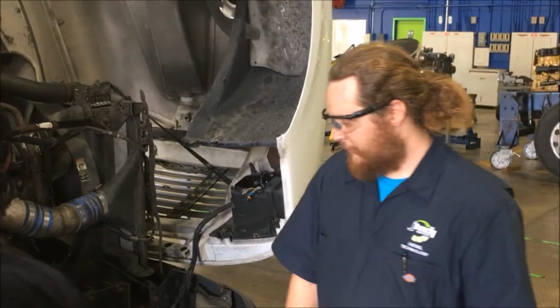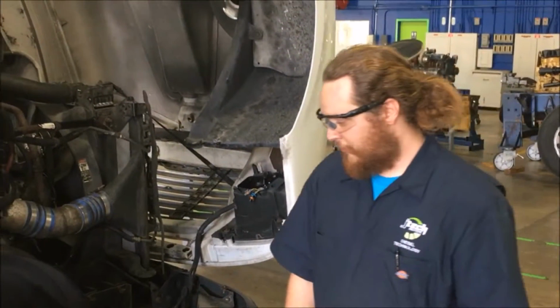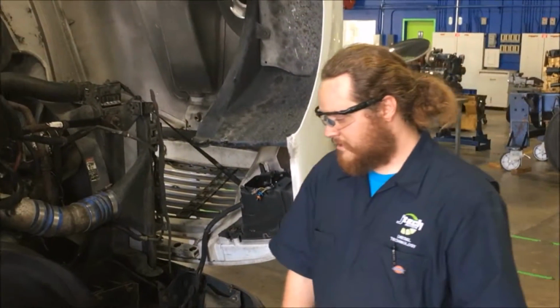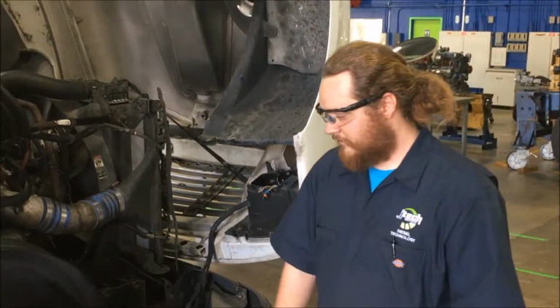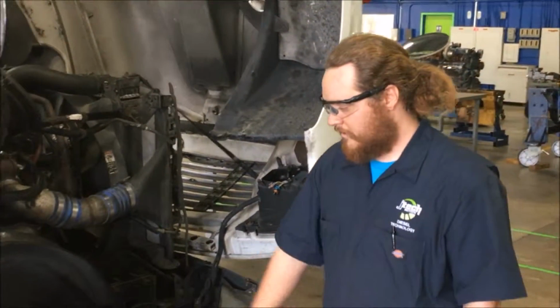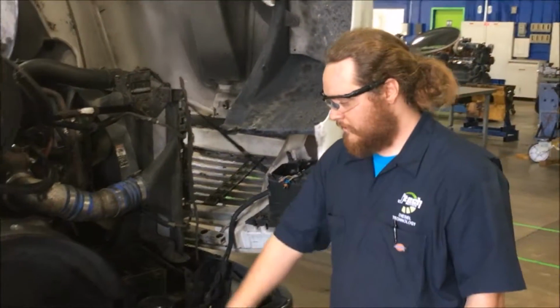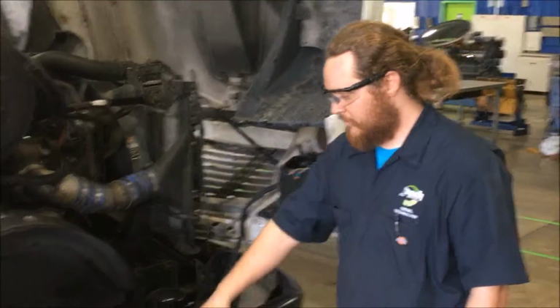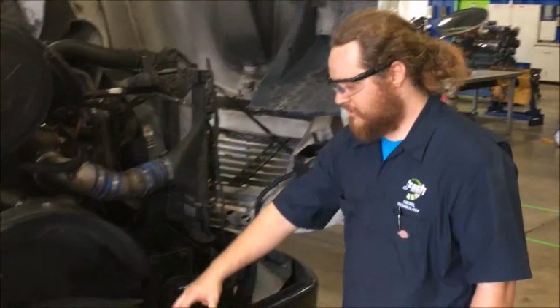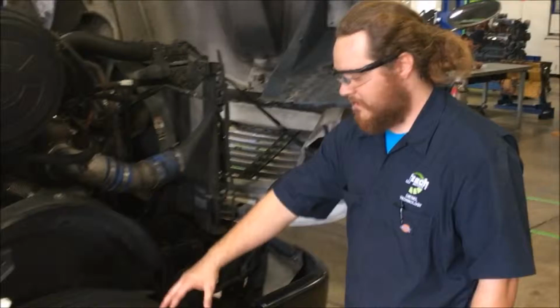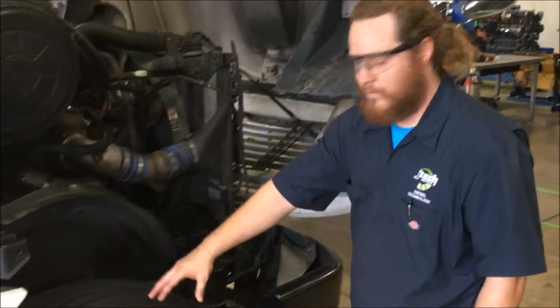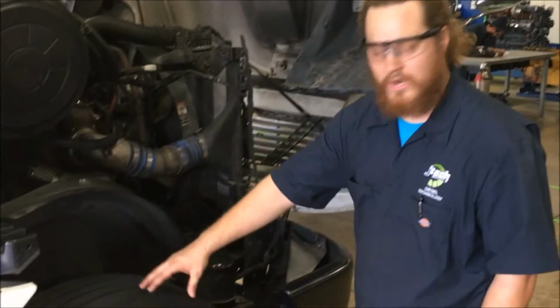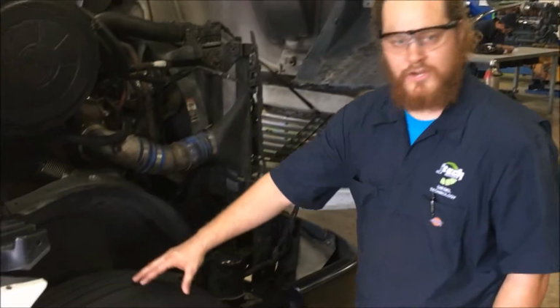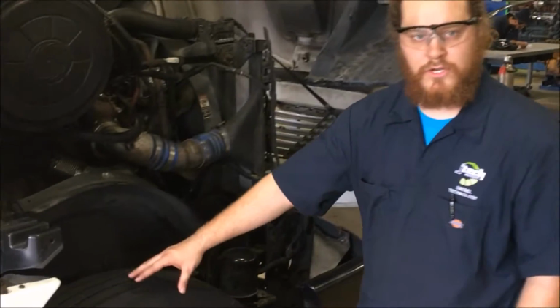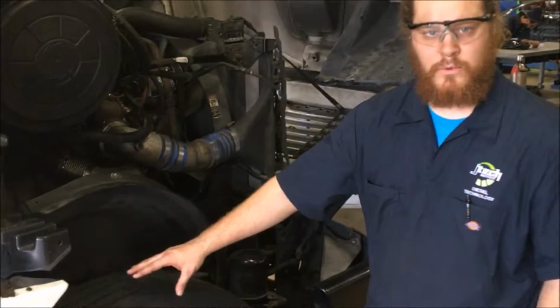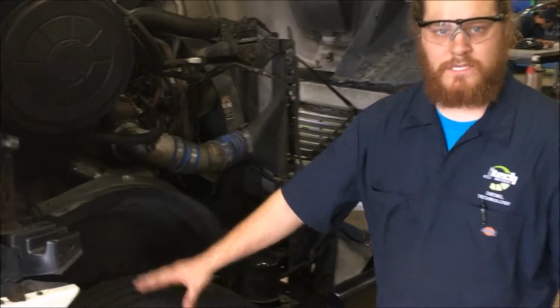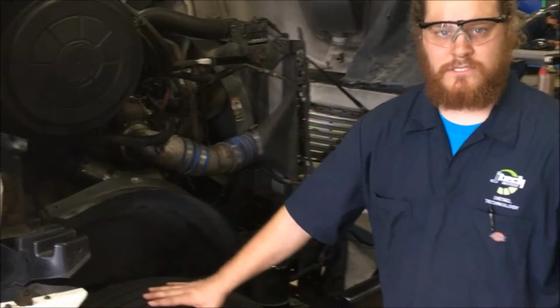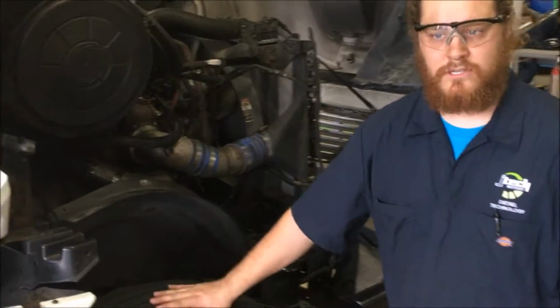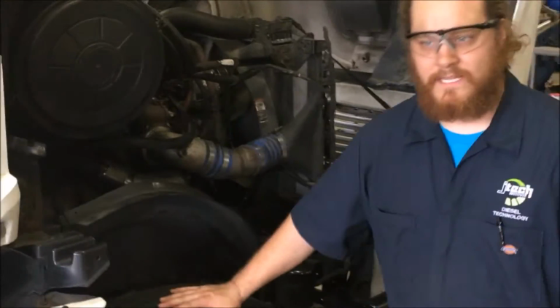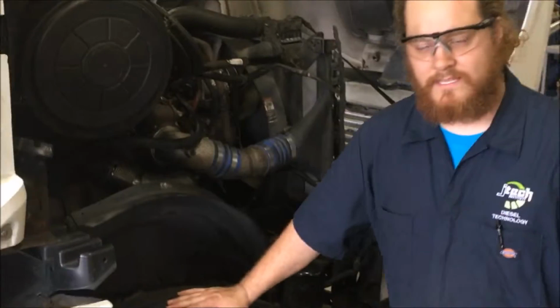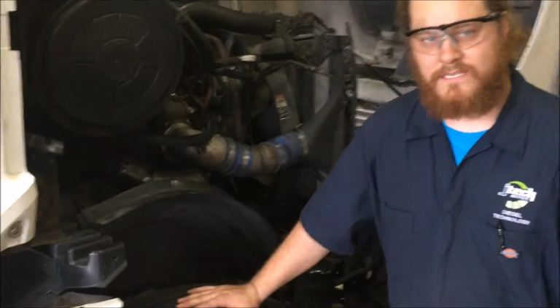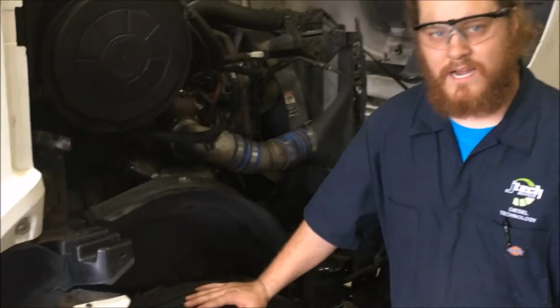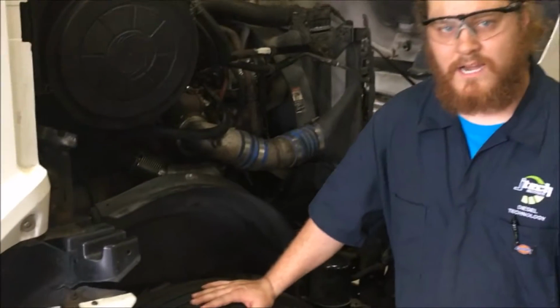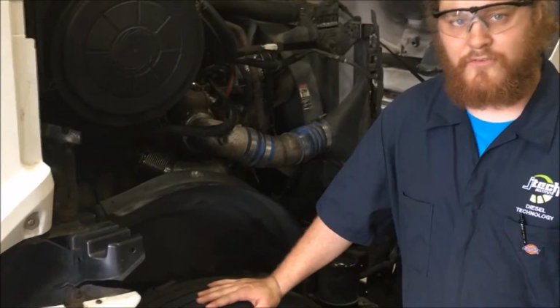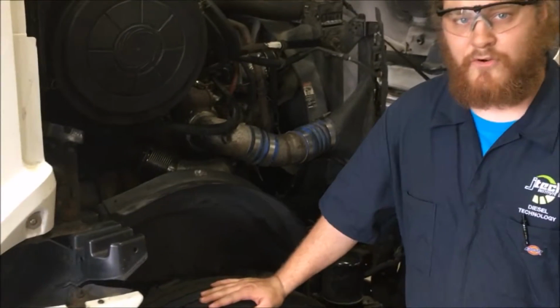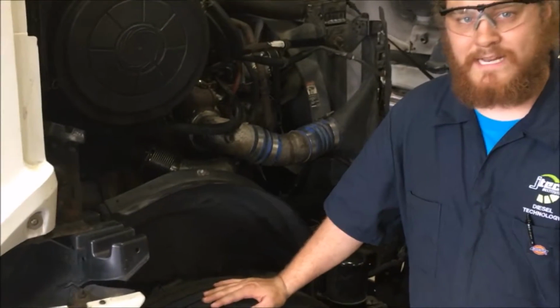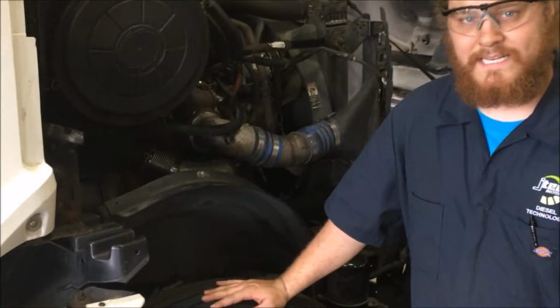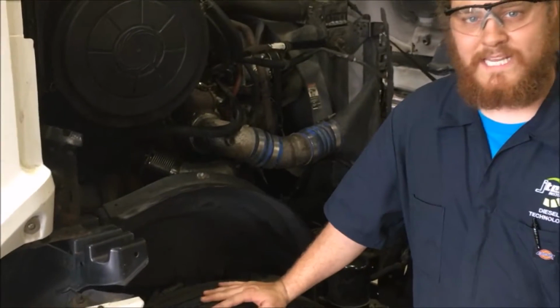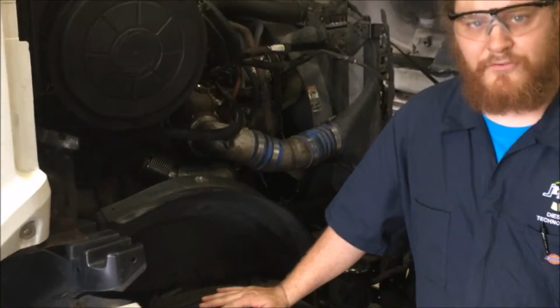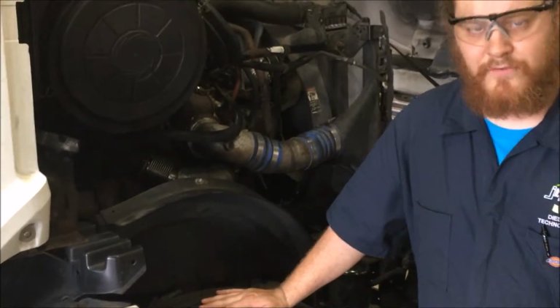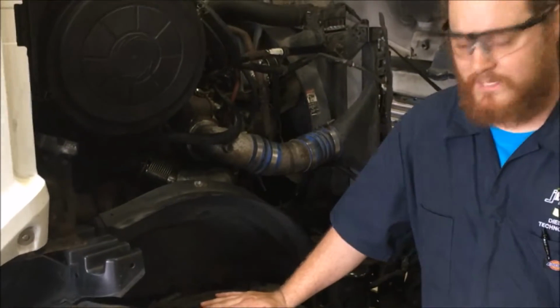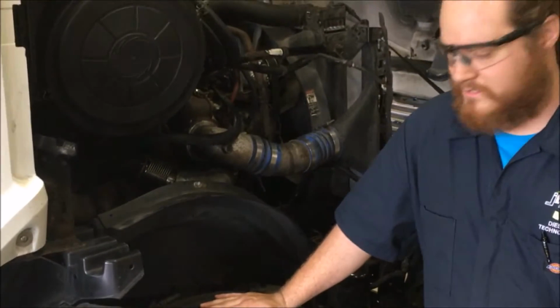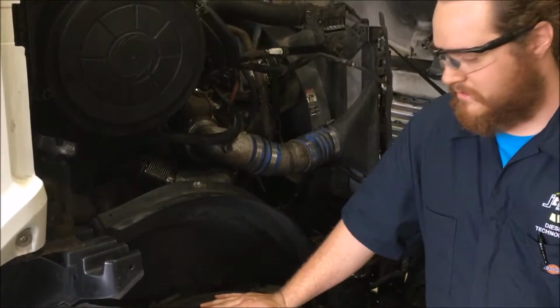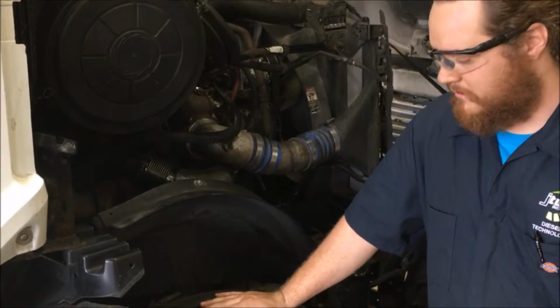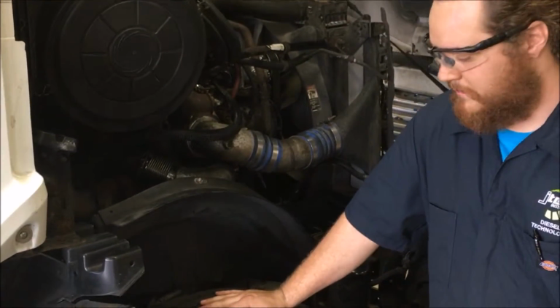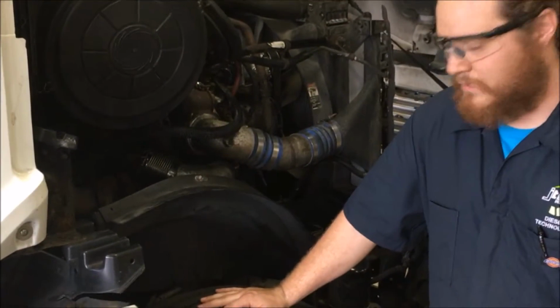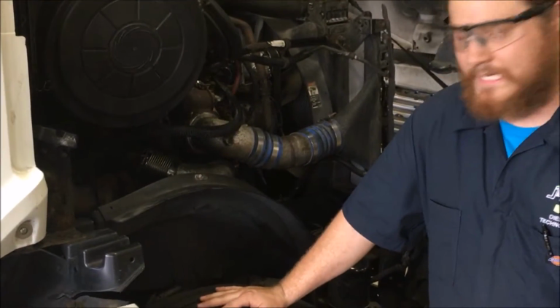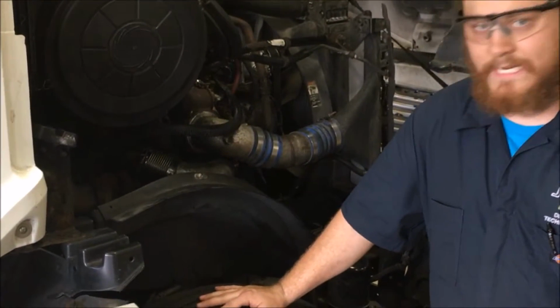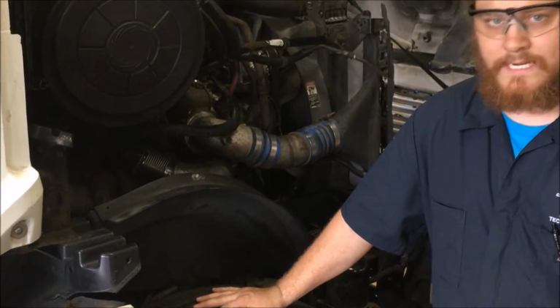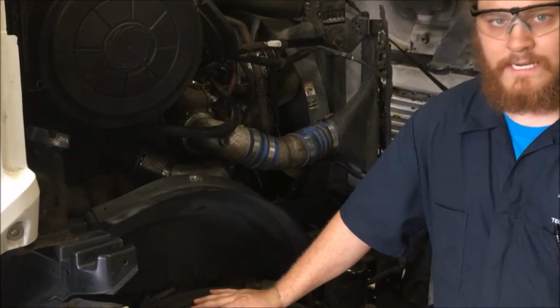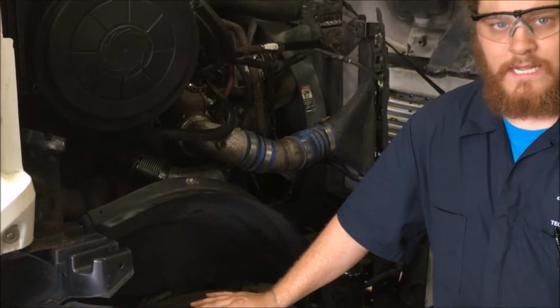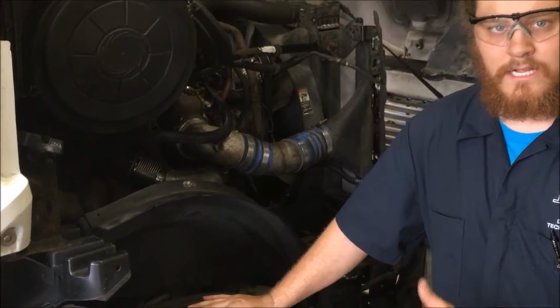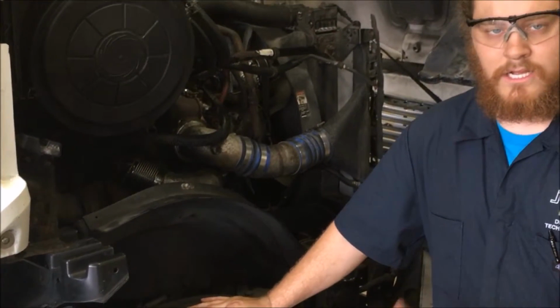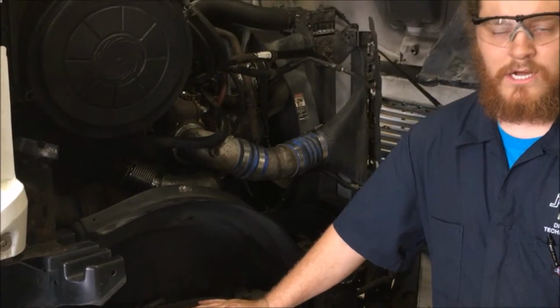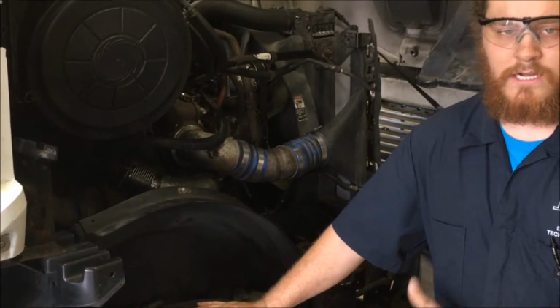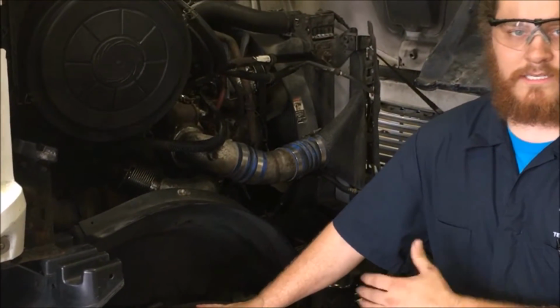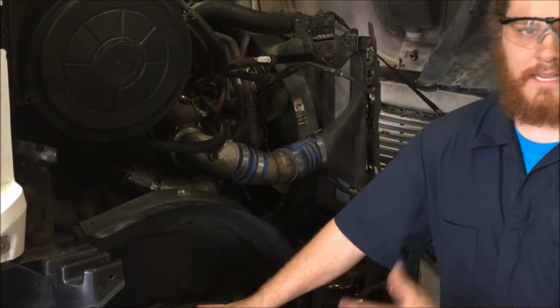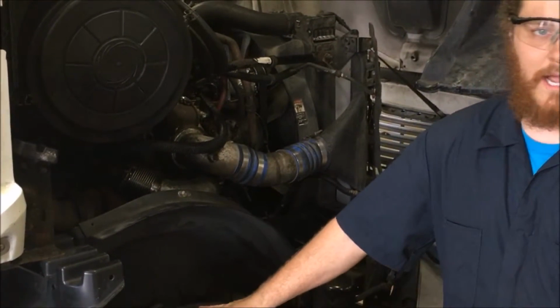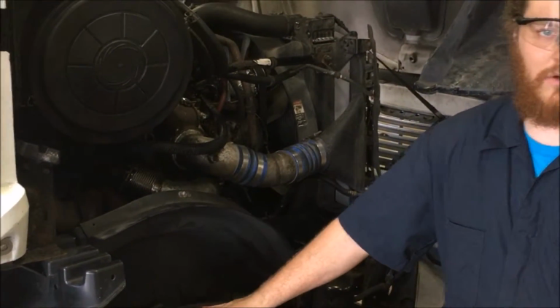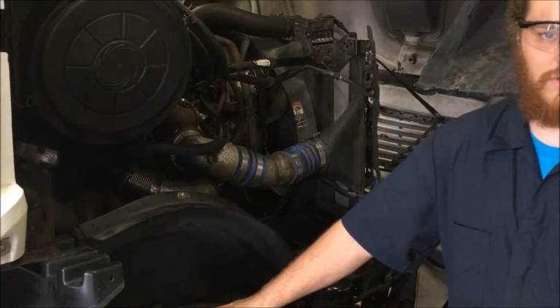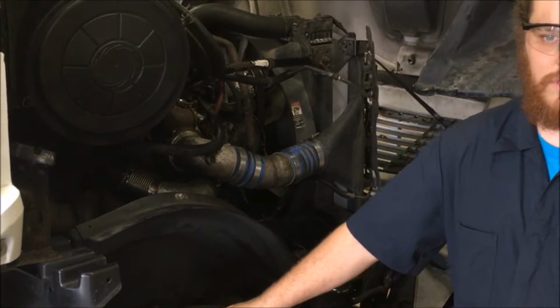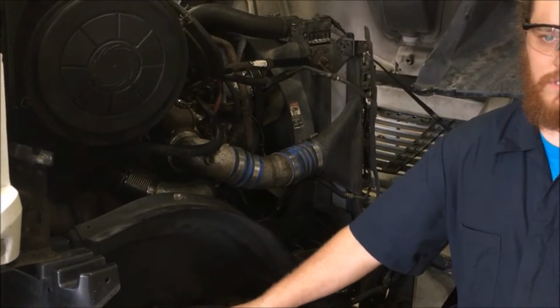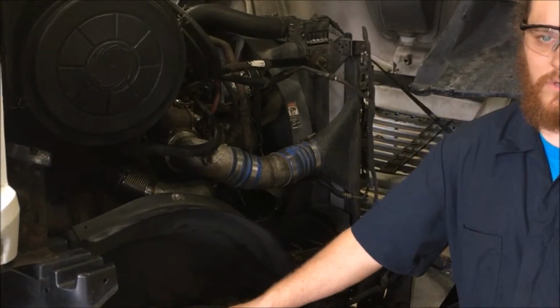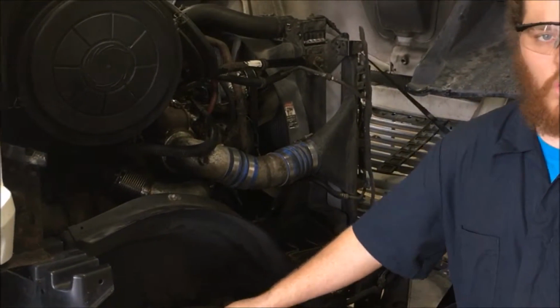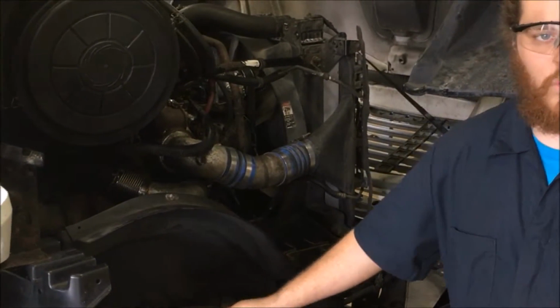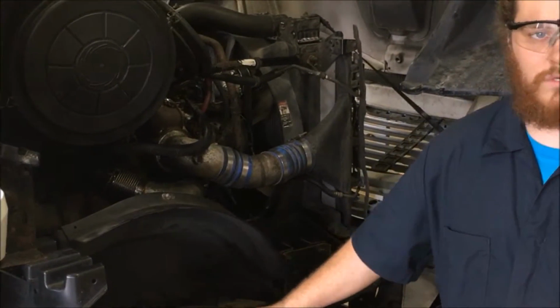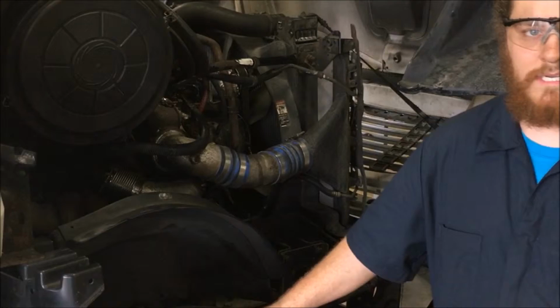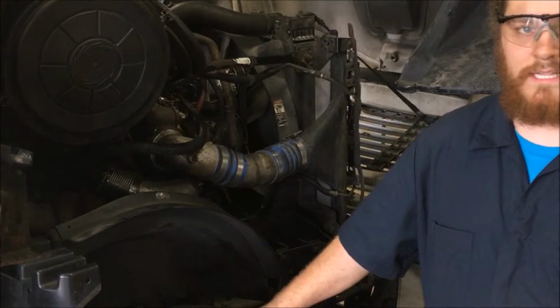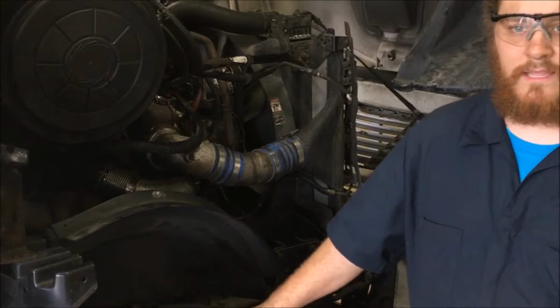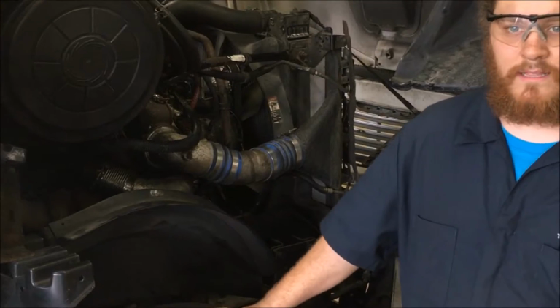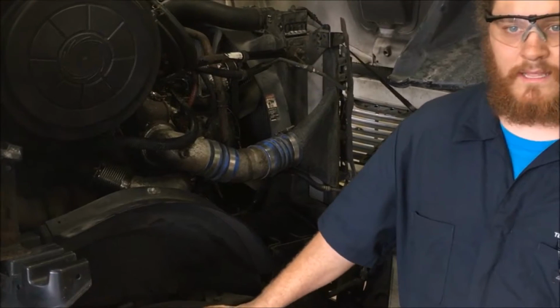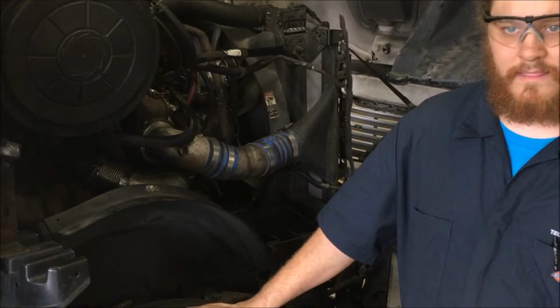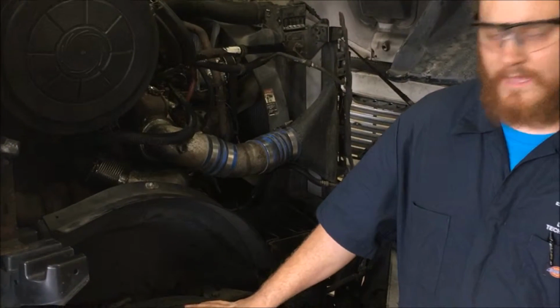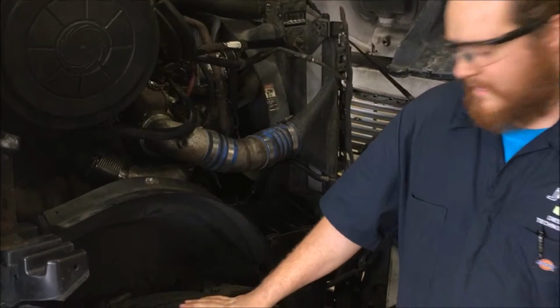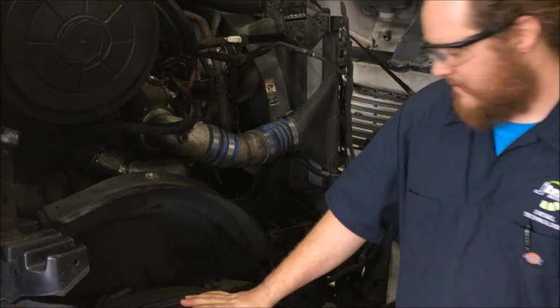First of all, what you're going to want to do is look at this tire for any defects. You're going to be looking at cuts, gouges, holes, anything like that.